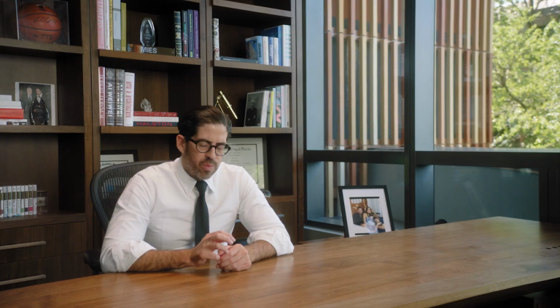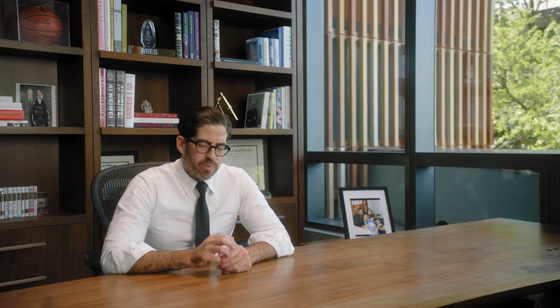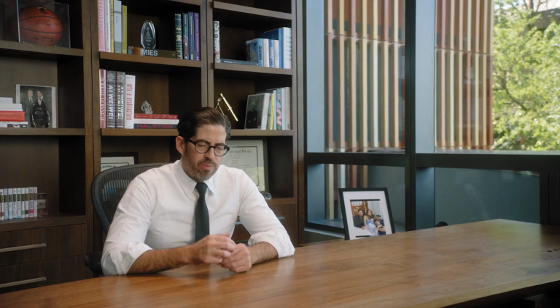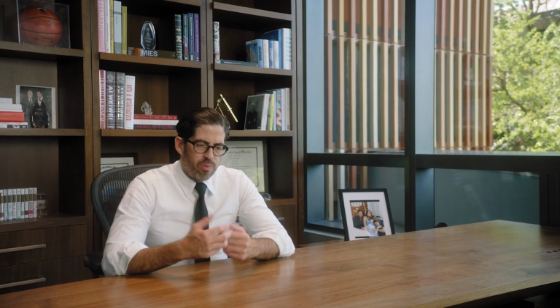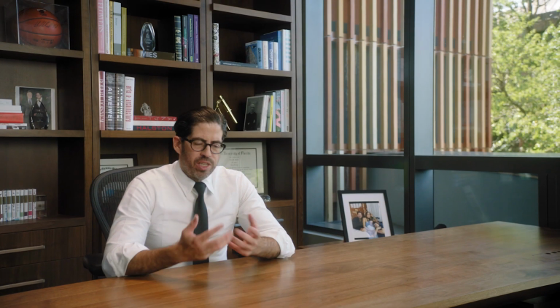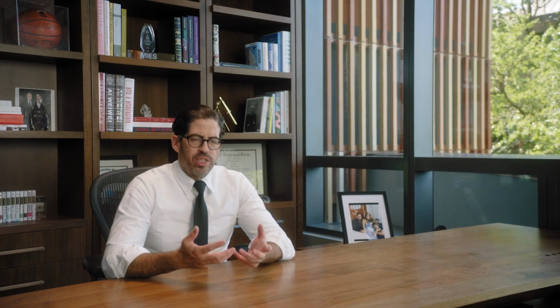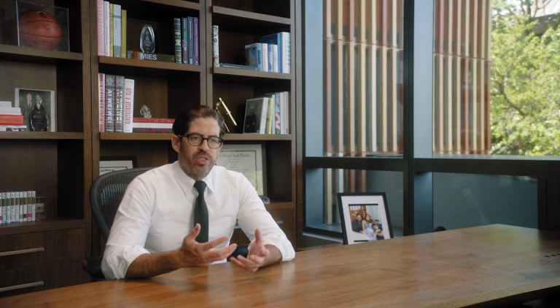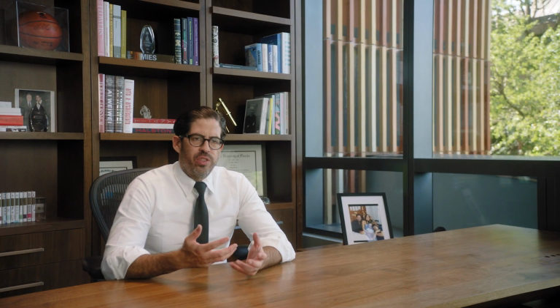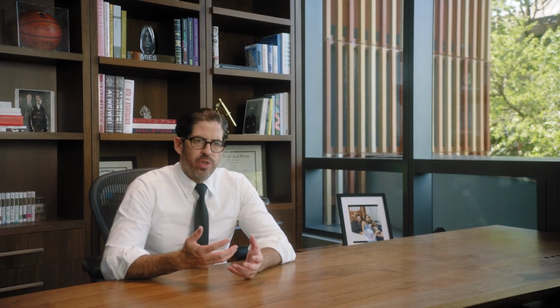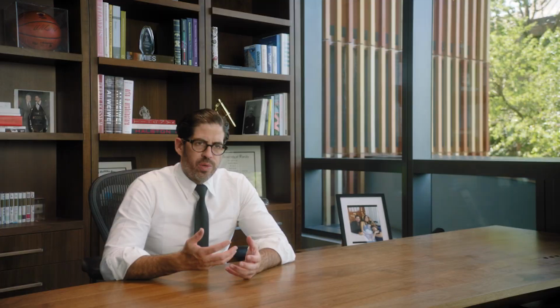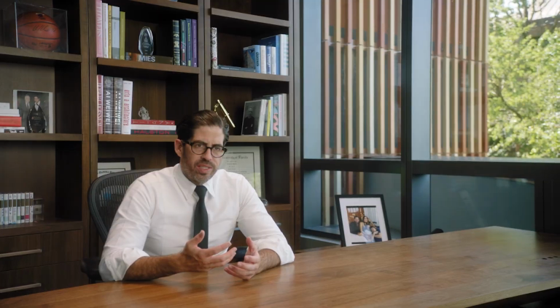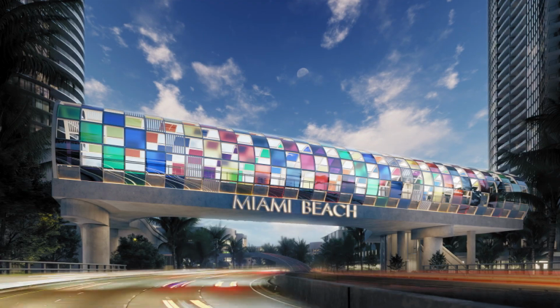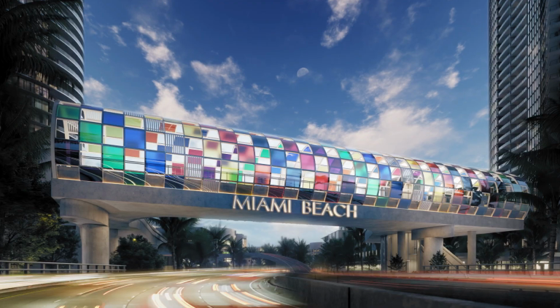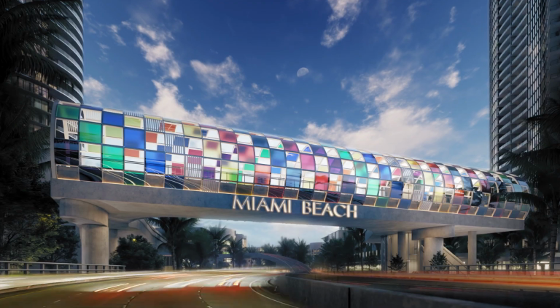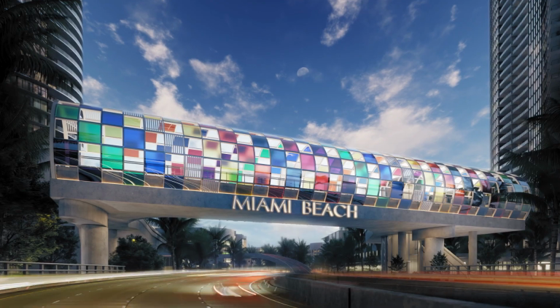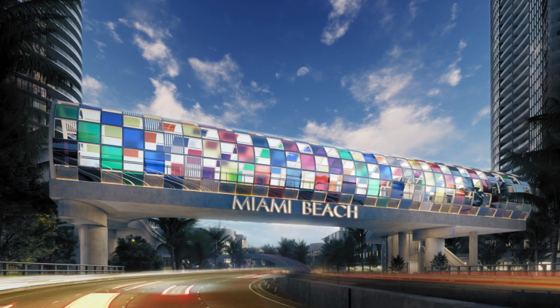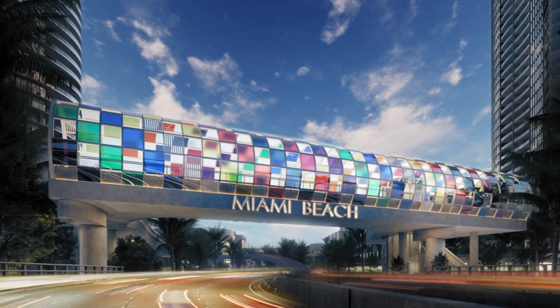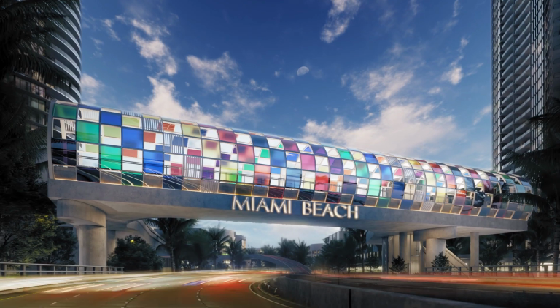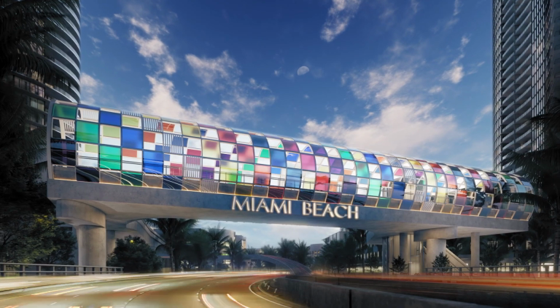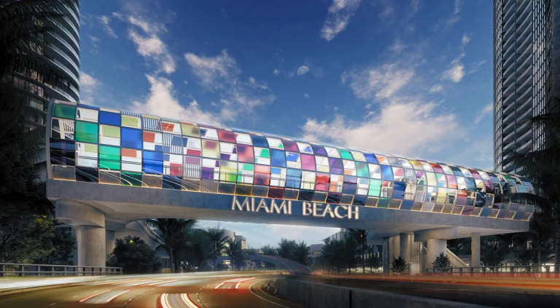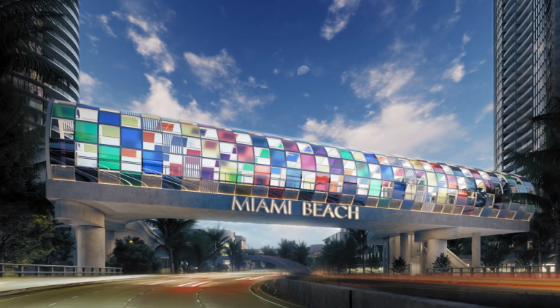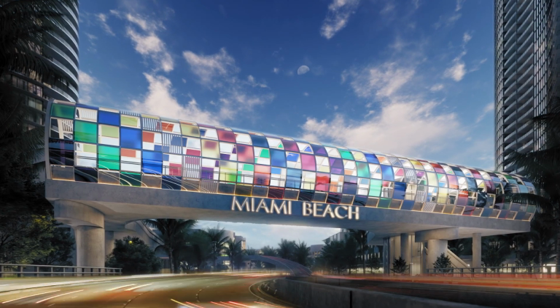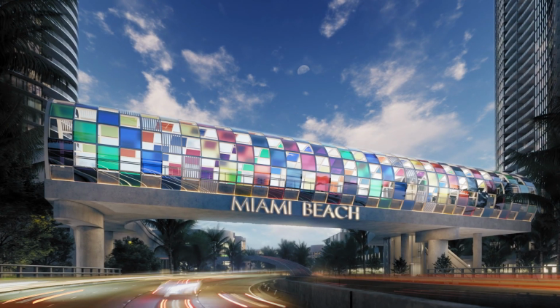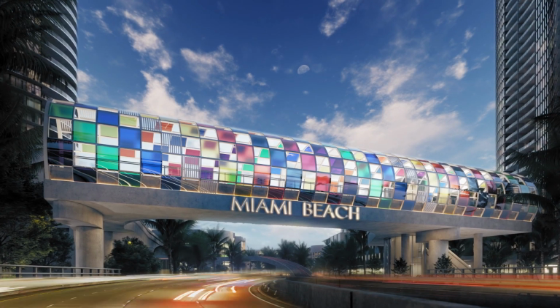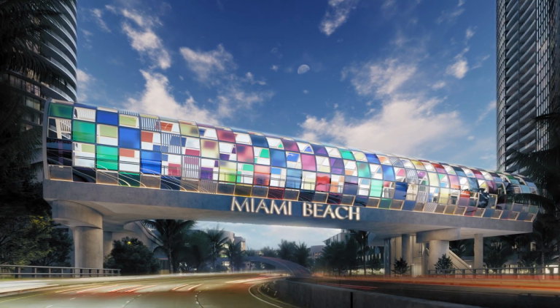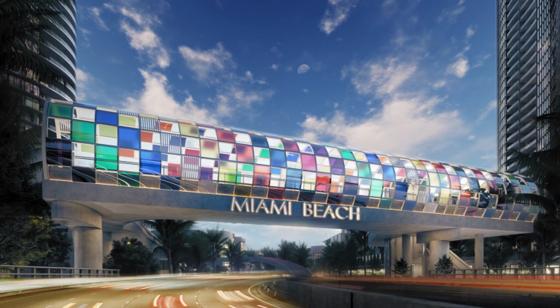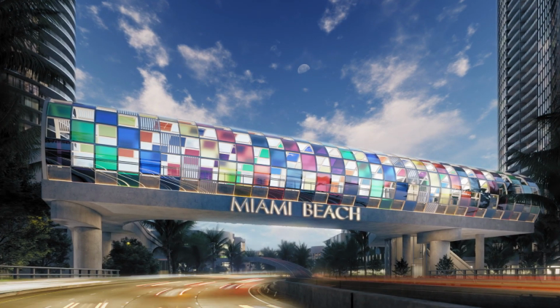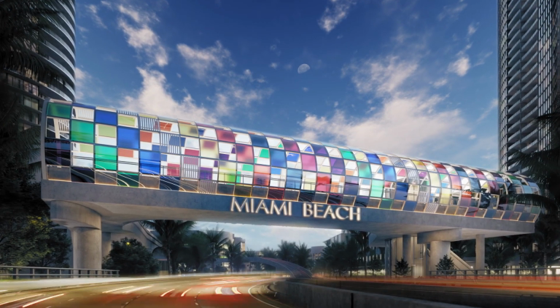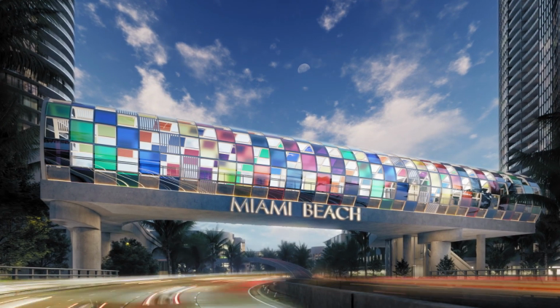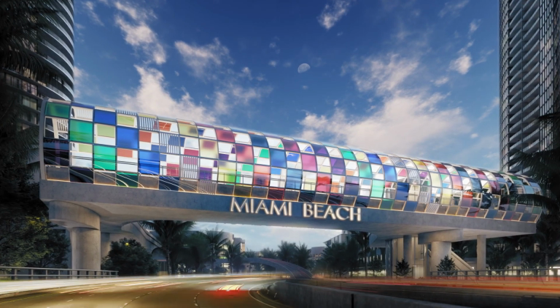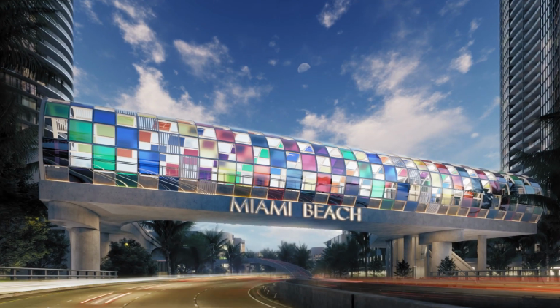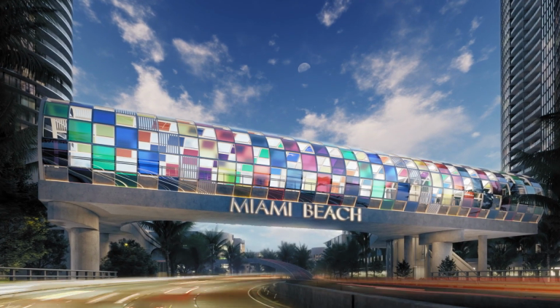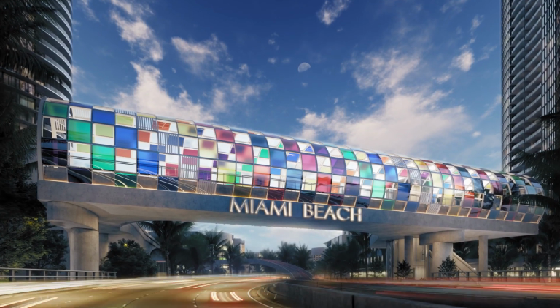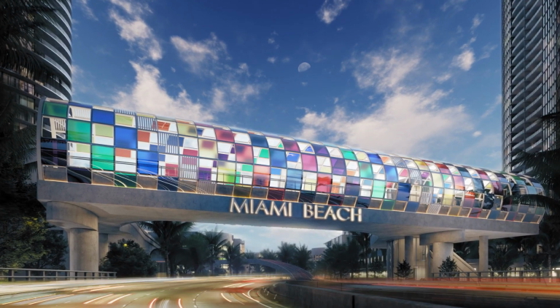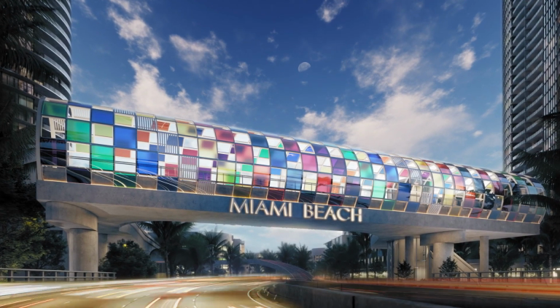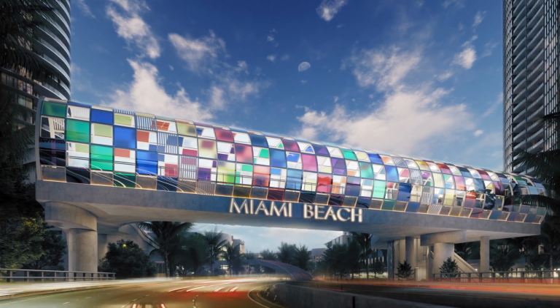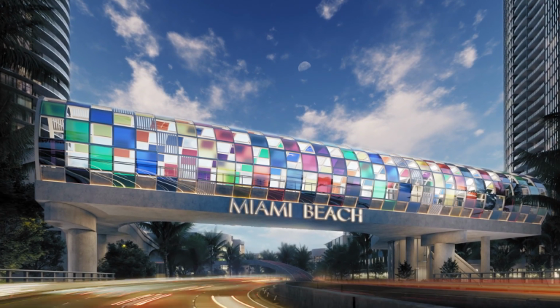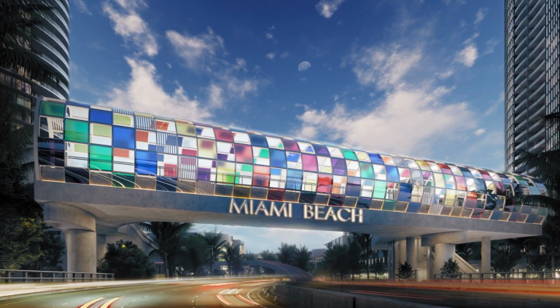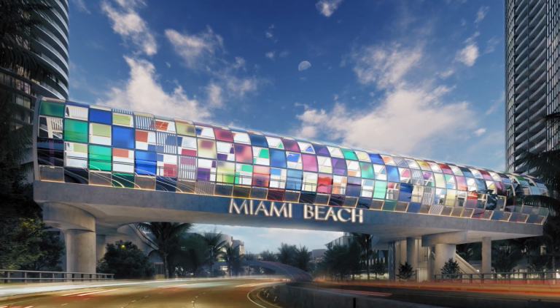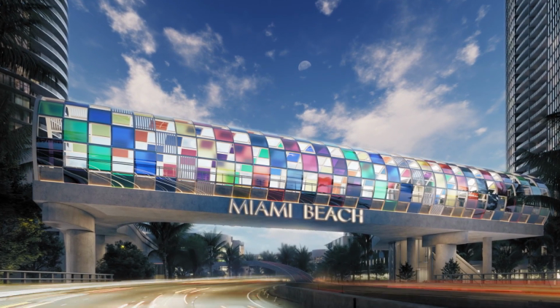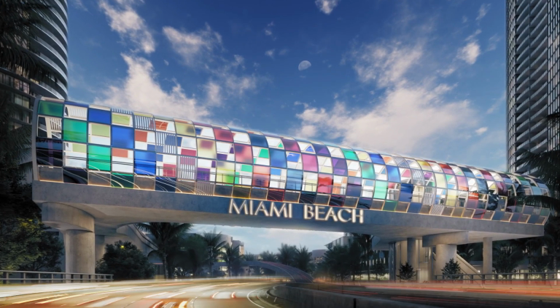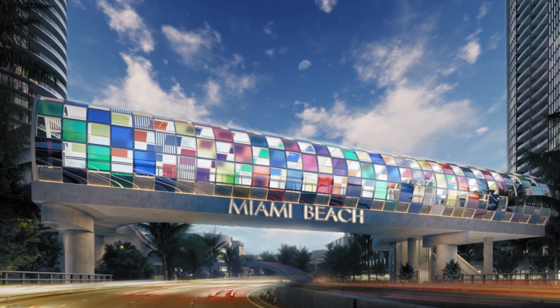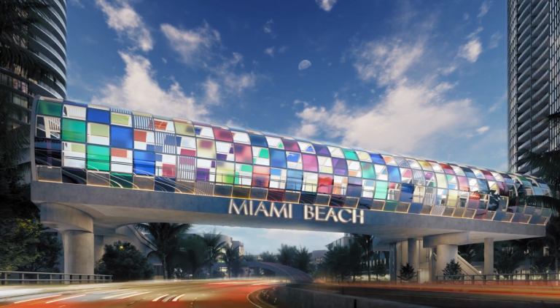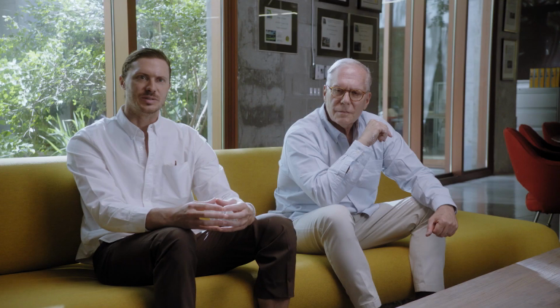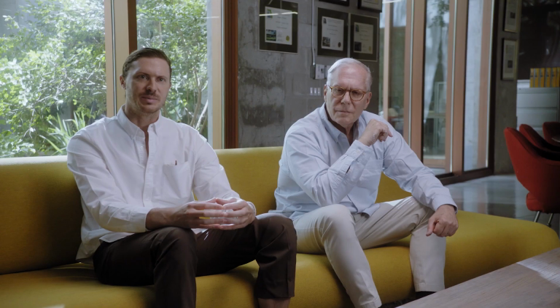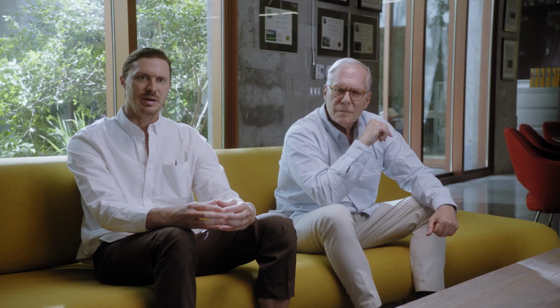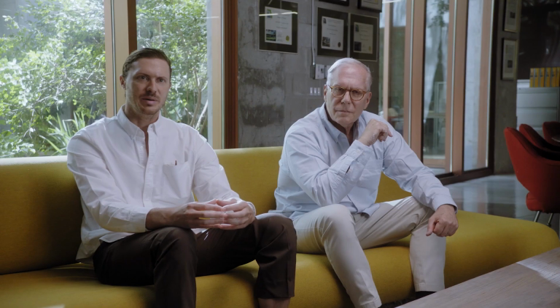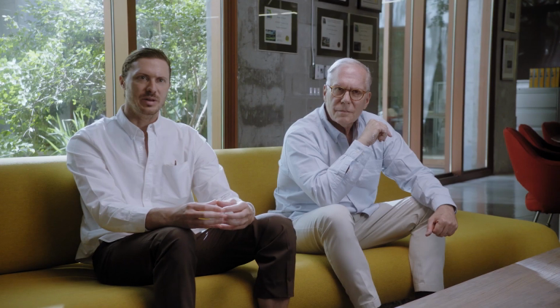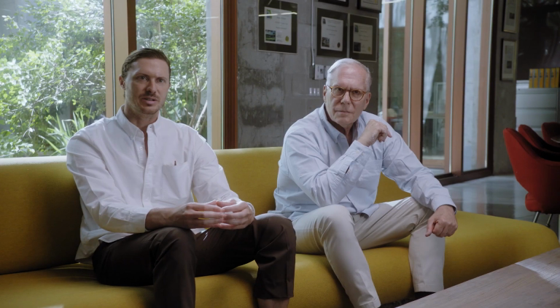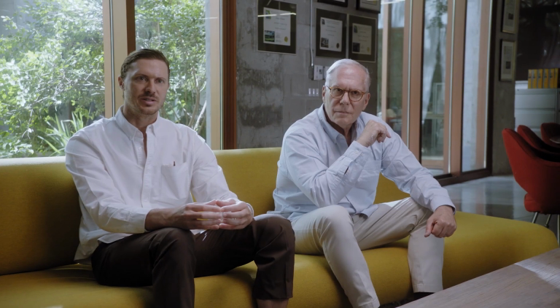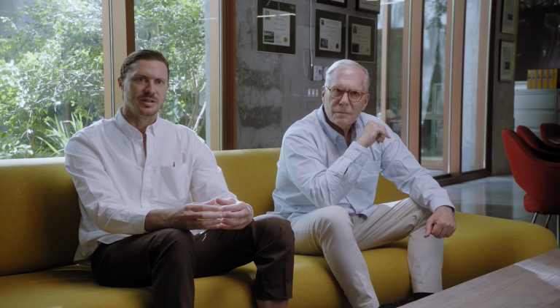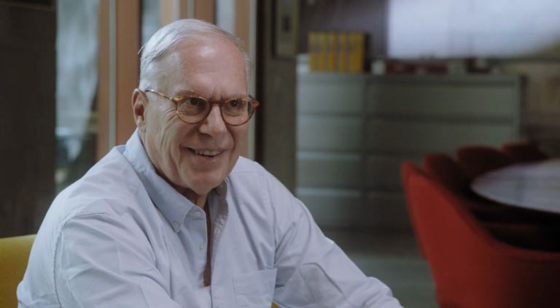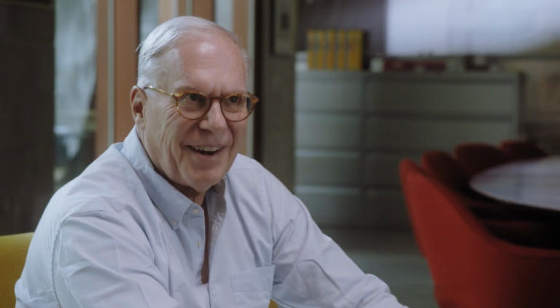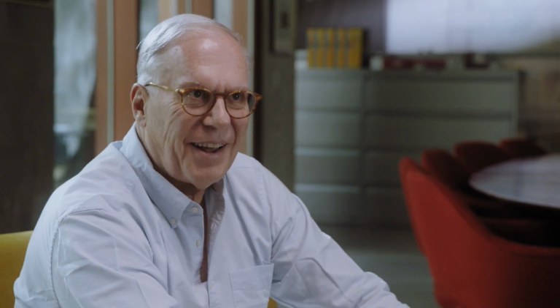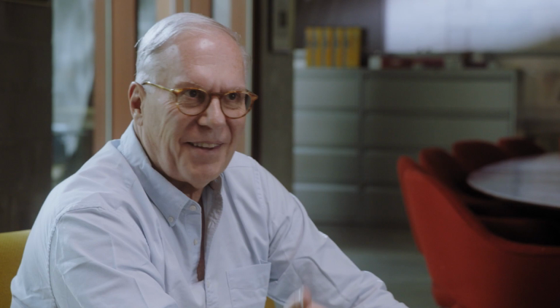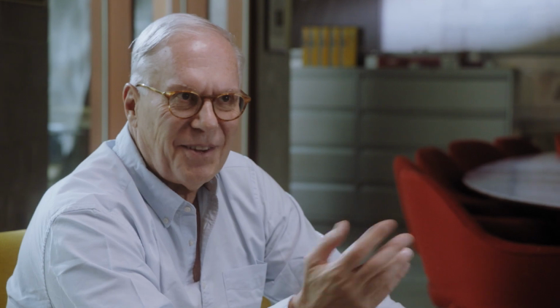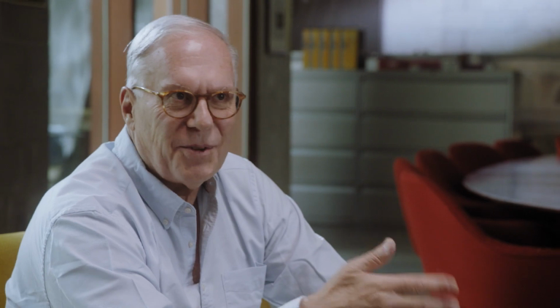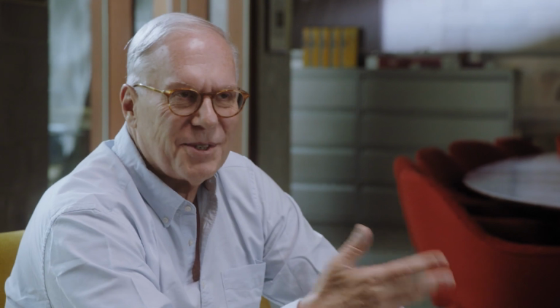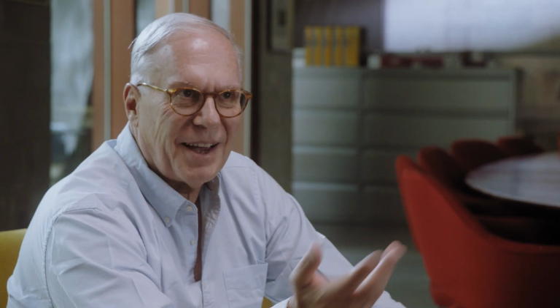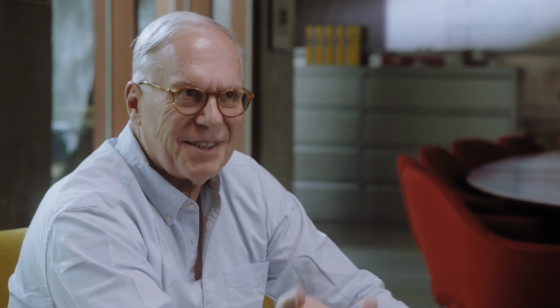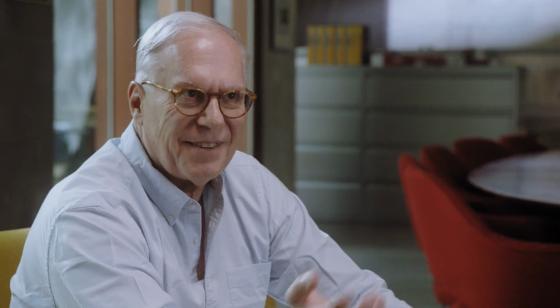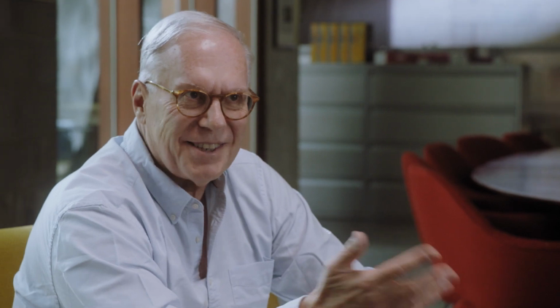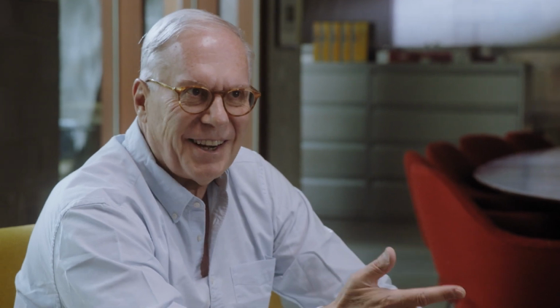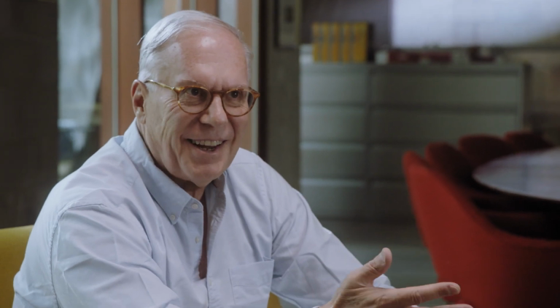What bridges do is they connect communities. The bridge serves as a landmark to the entrance to Miami Beach, connecting two sides of the city.